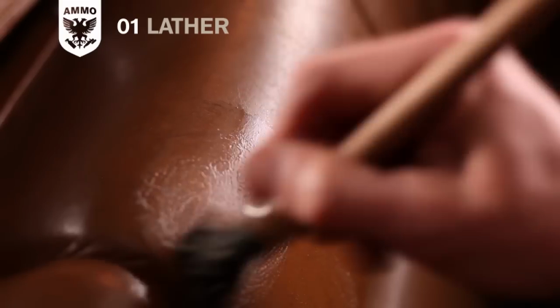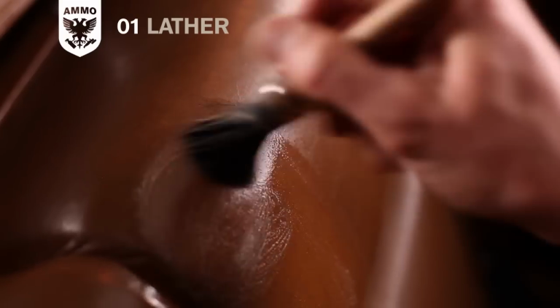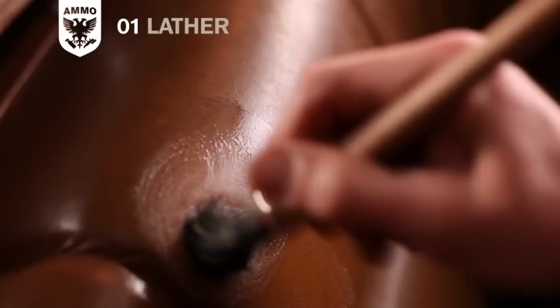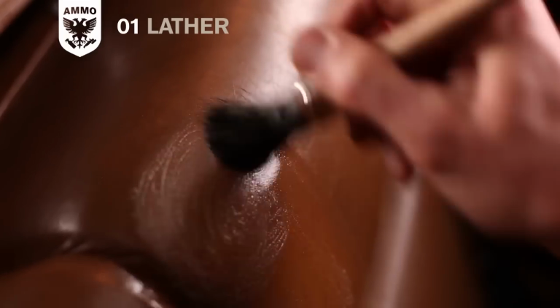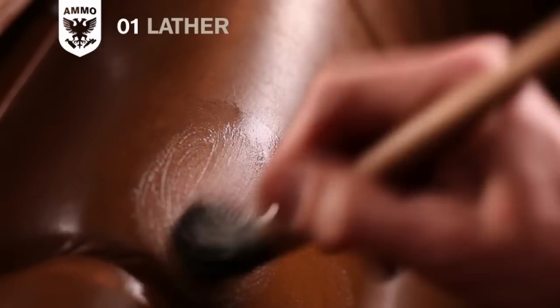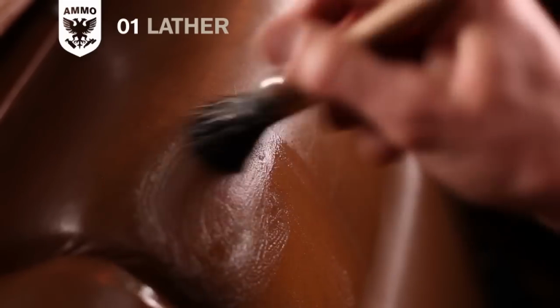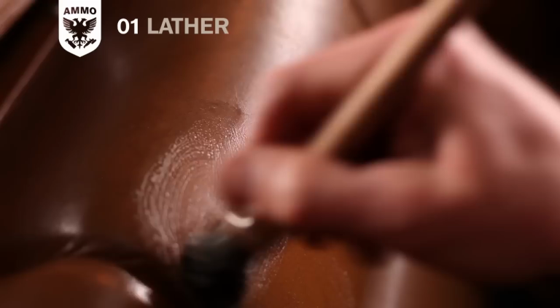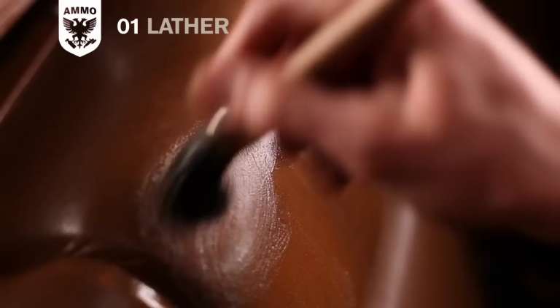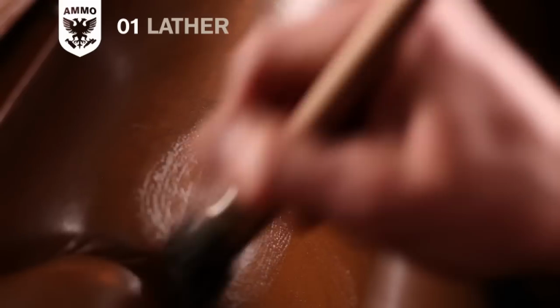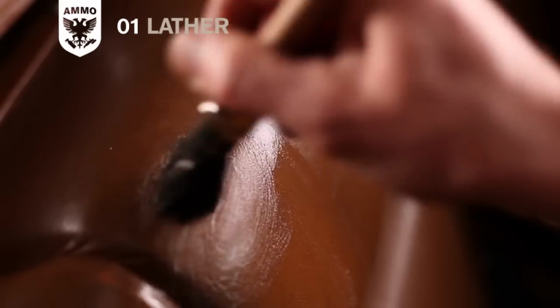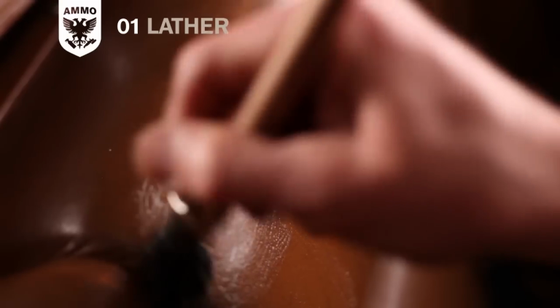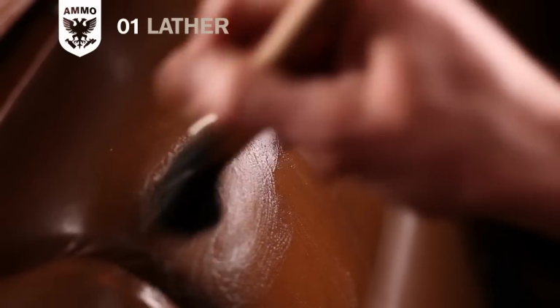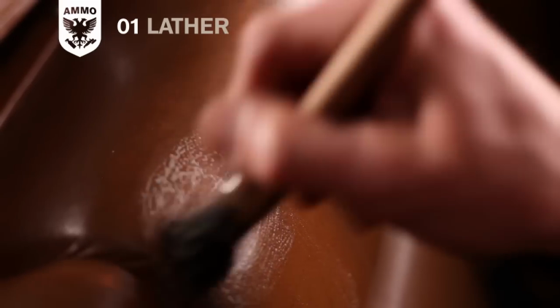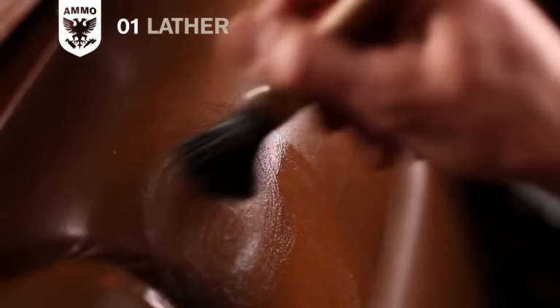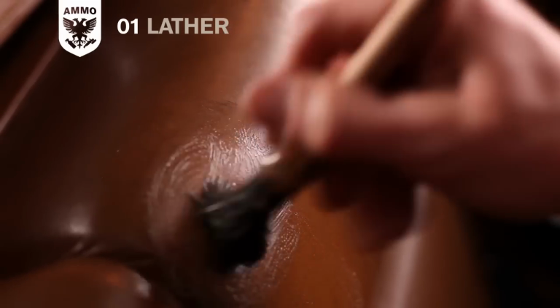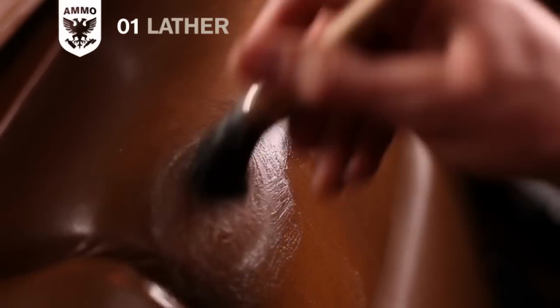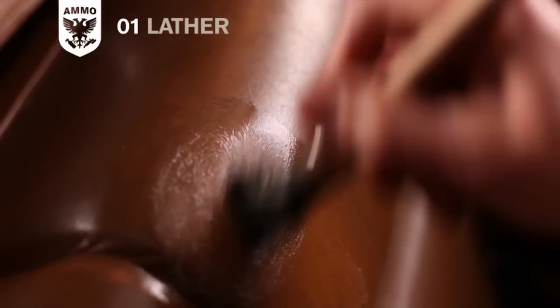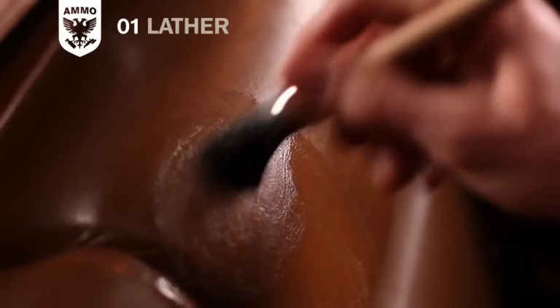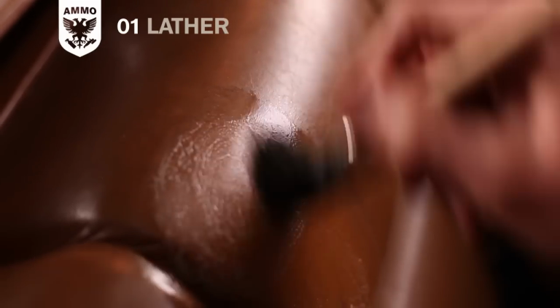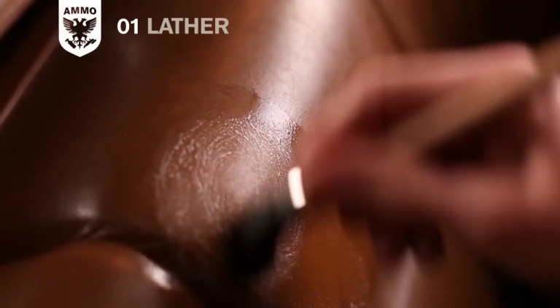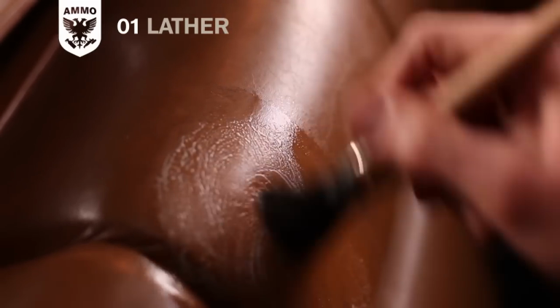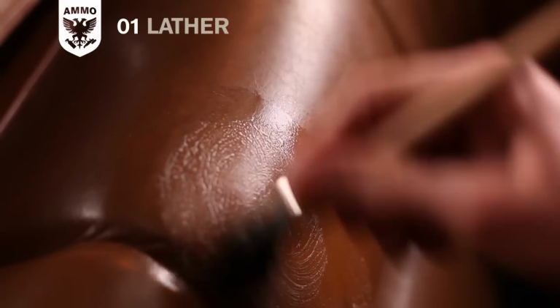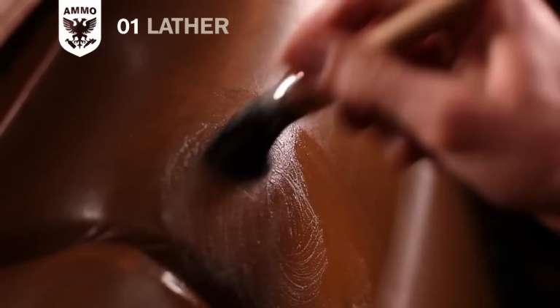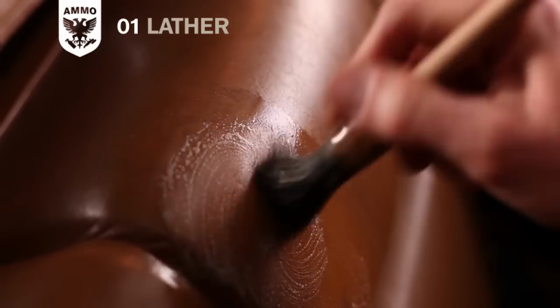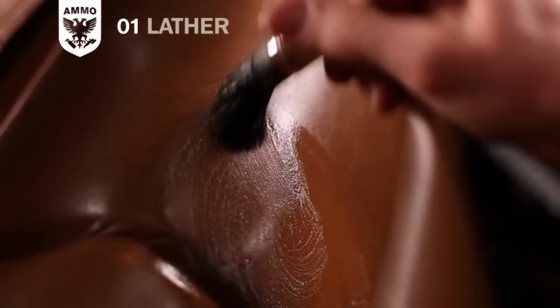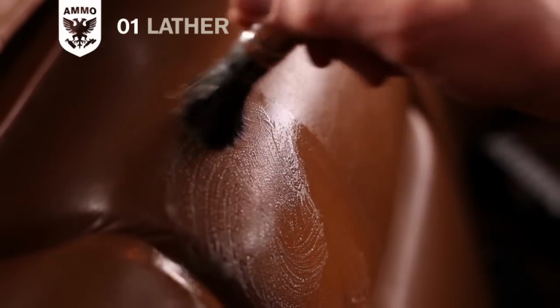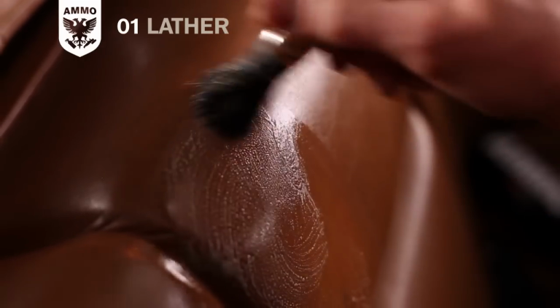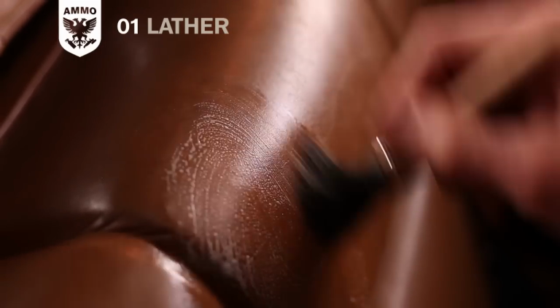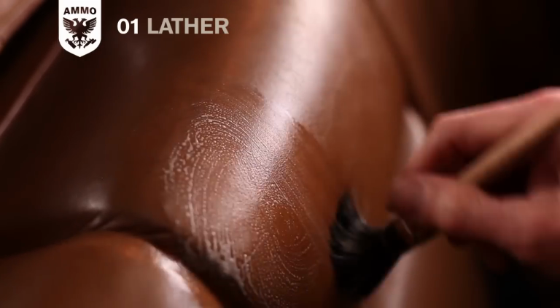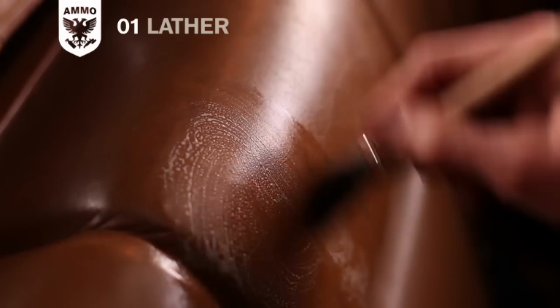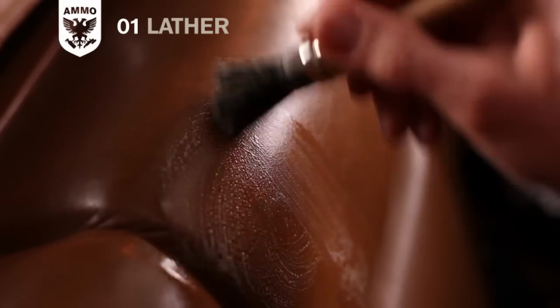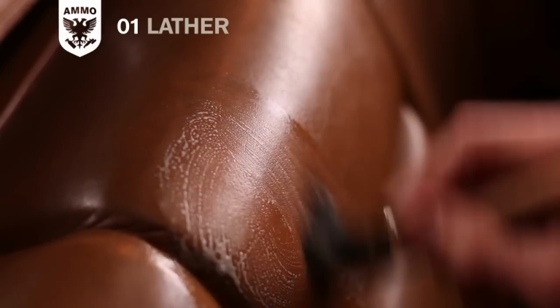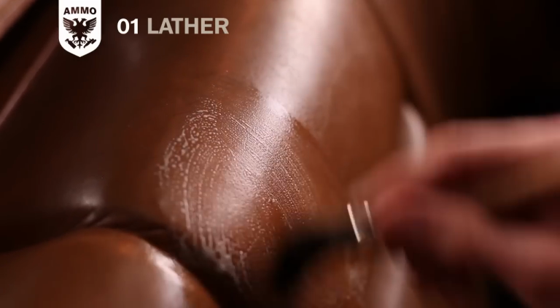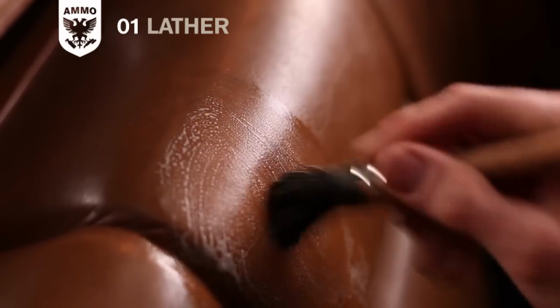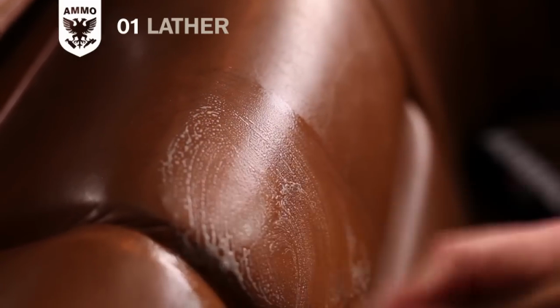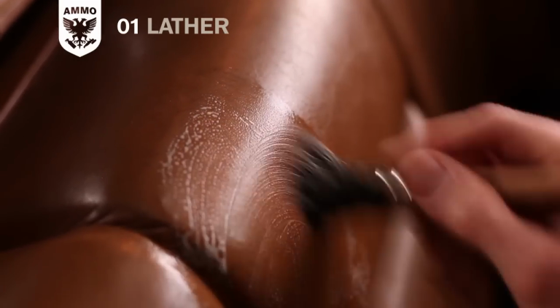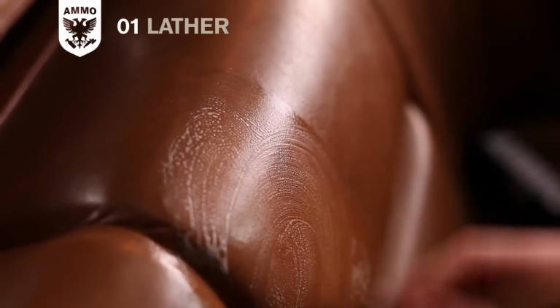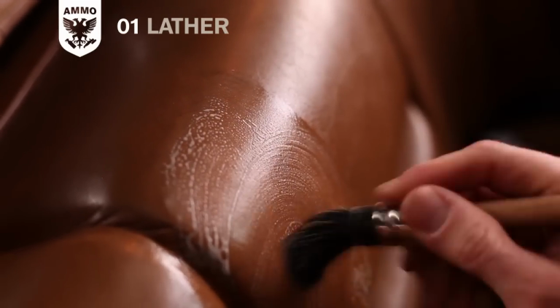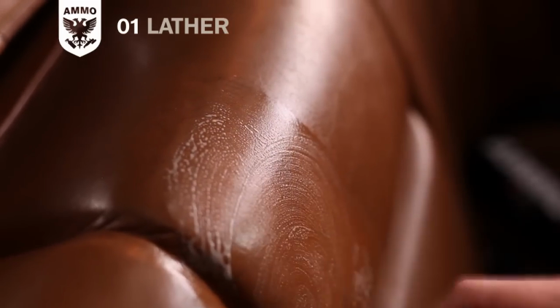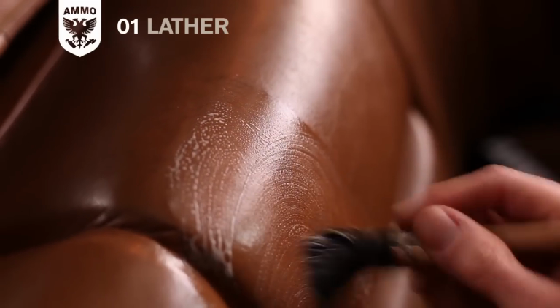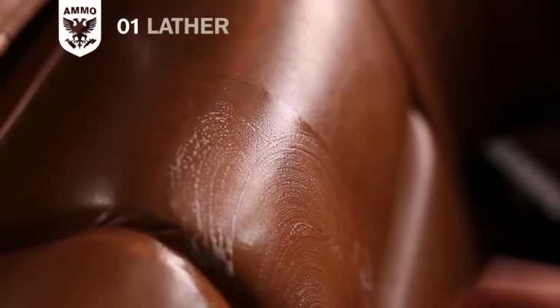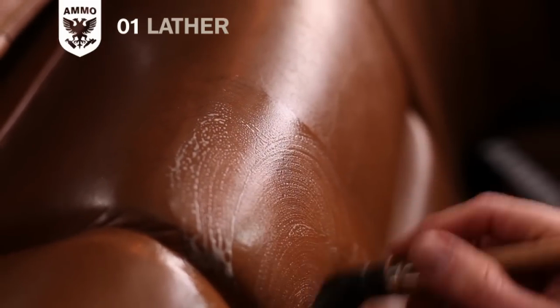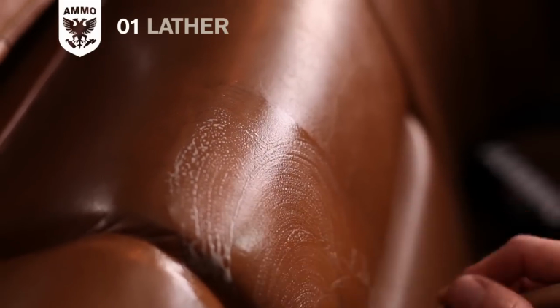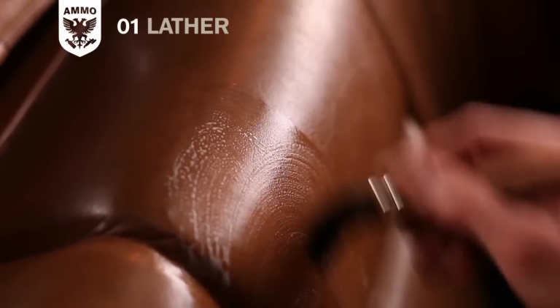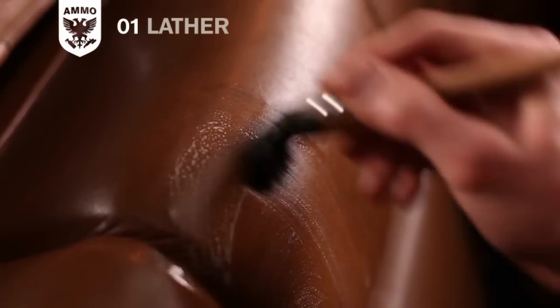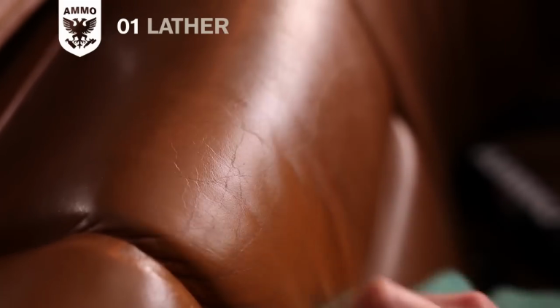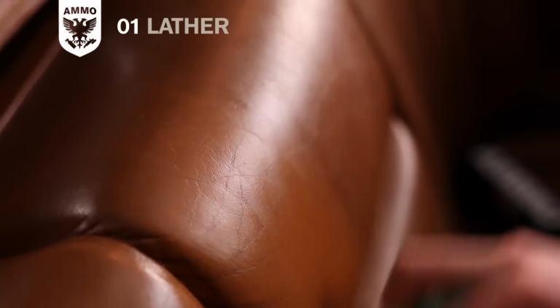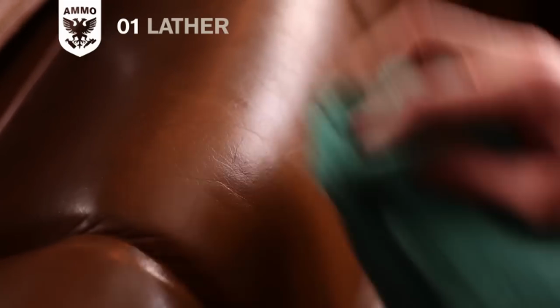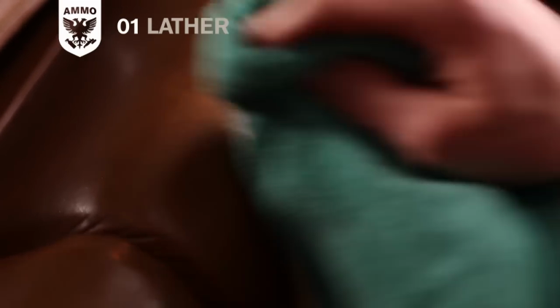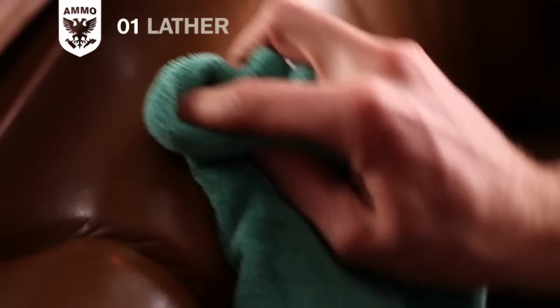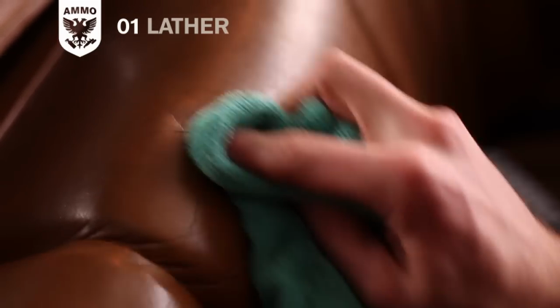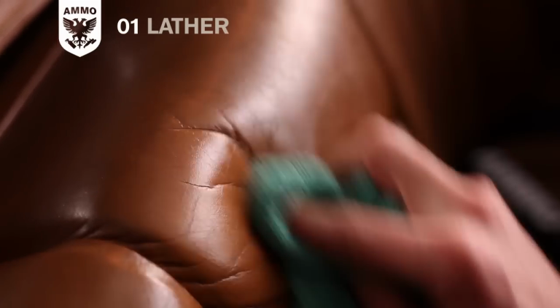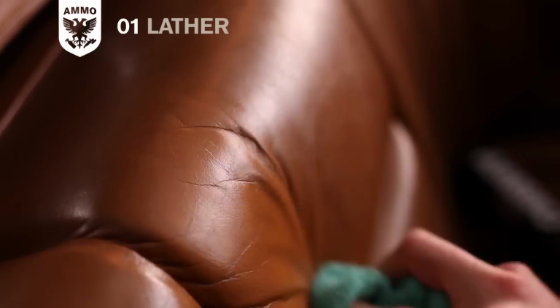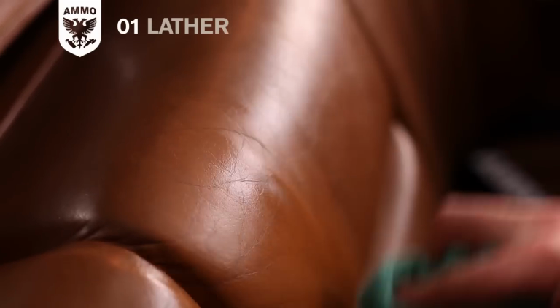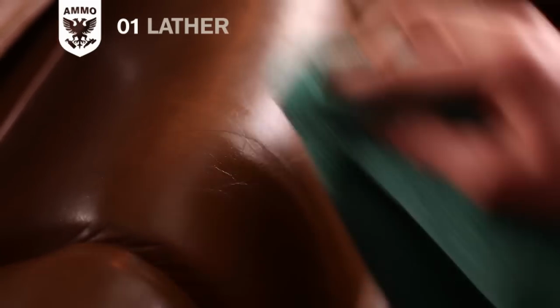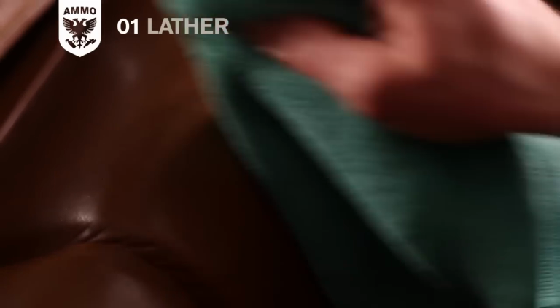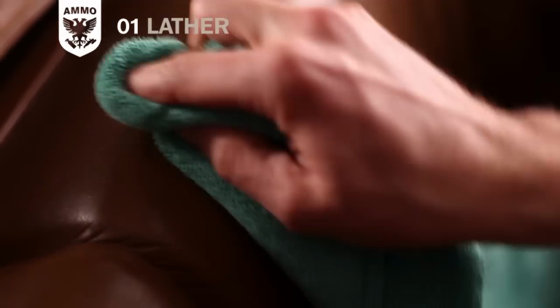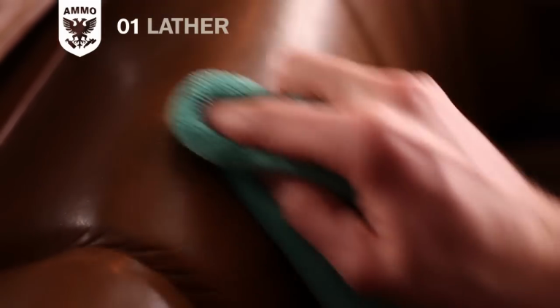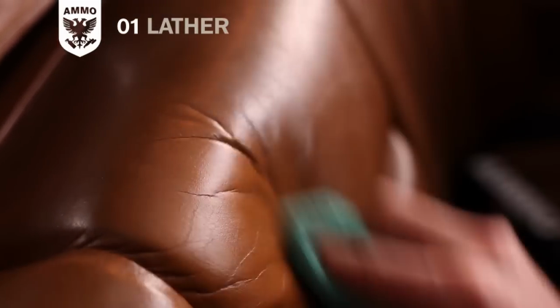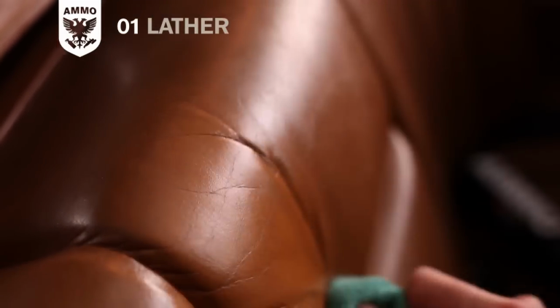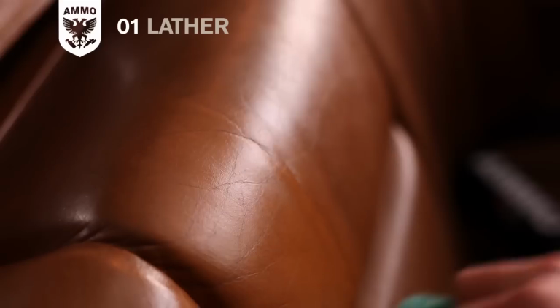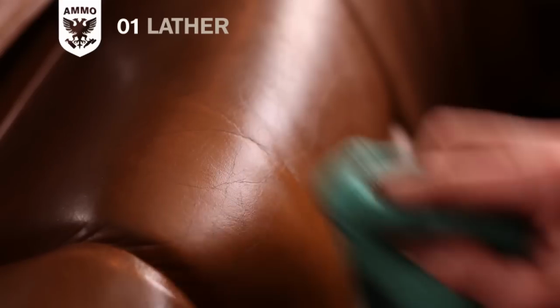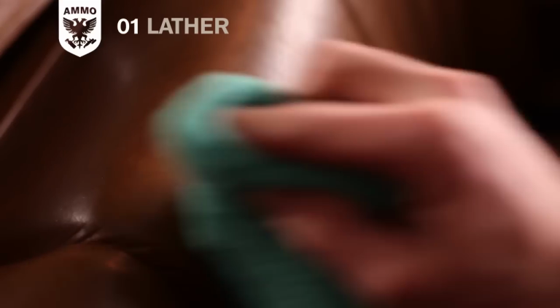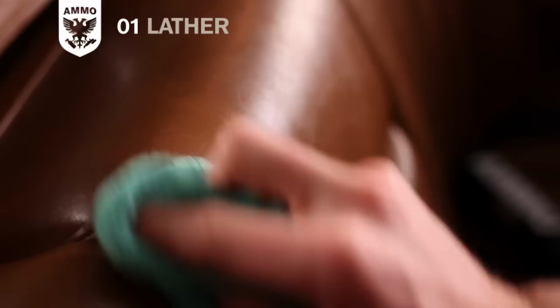For heavier soils, use a brush to agitate the leather or vinyl, then wipe clean with a microfiber towel before the lather dries.